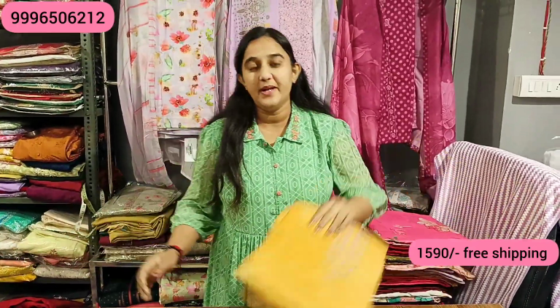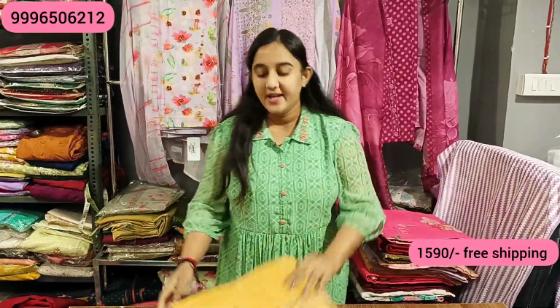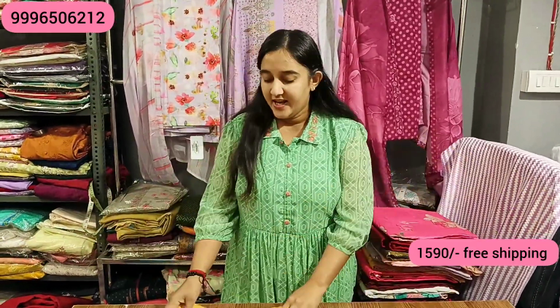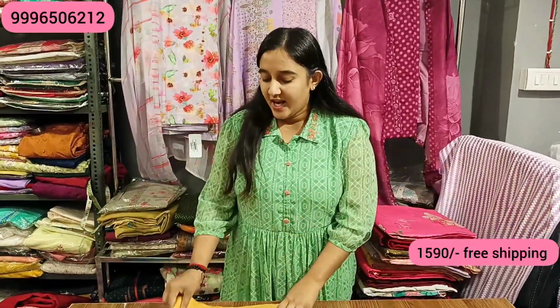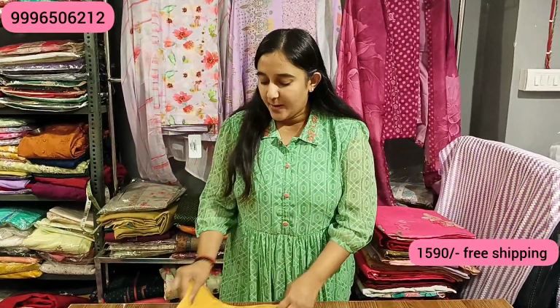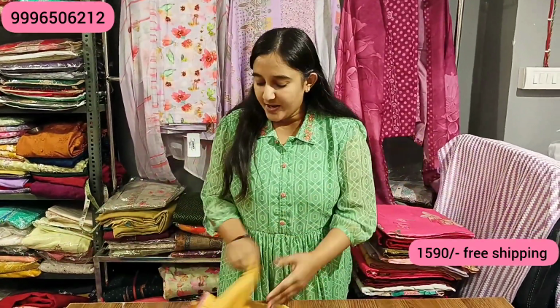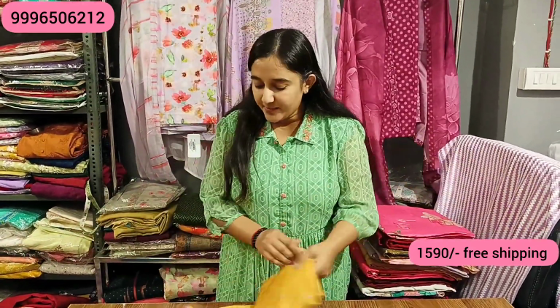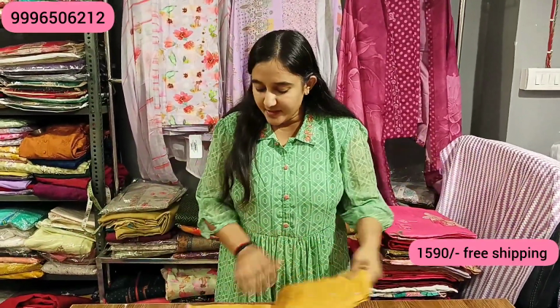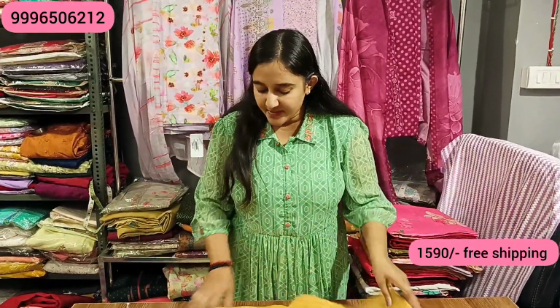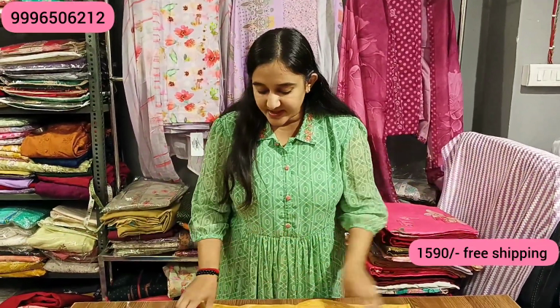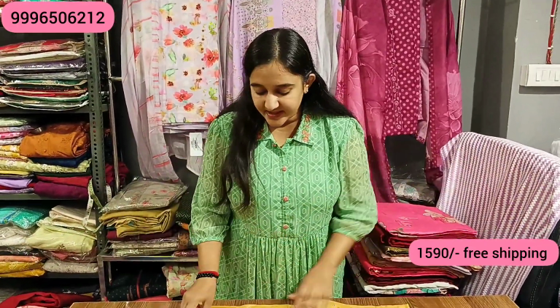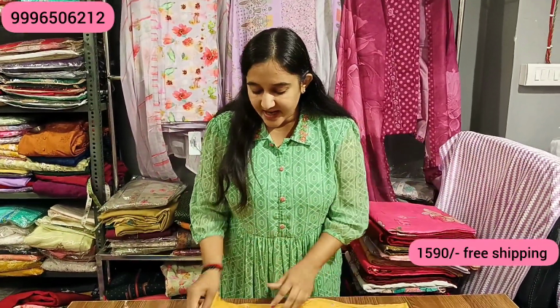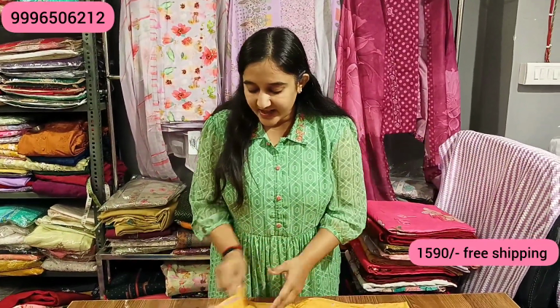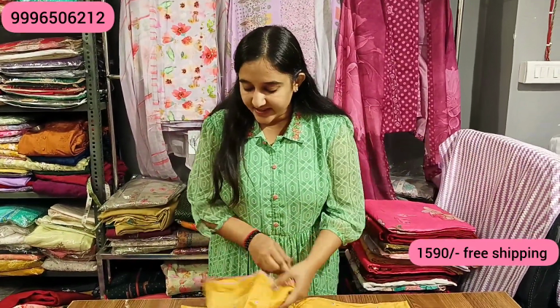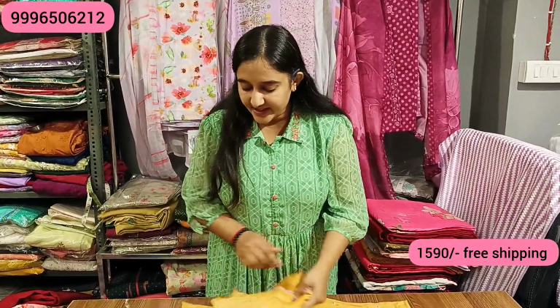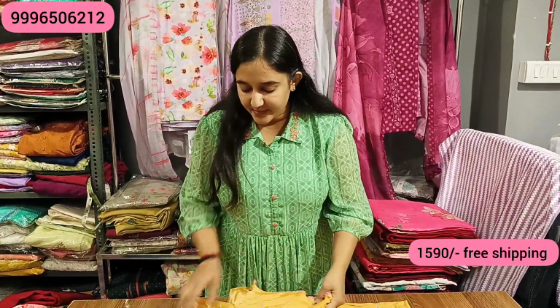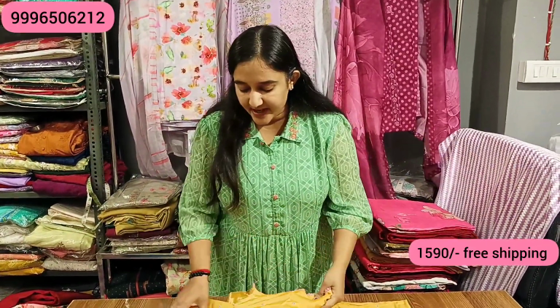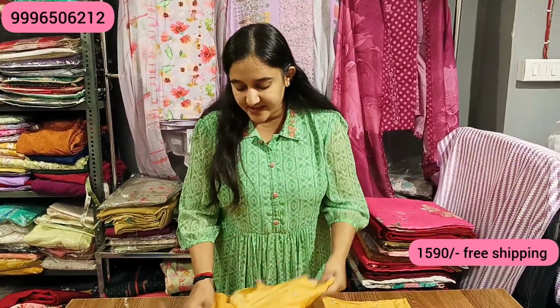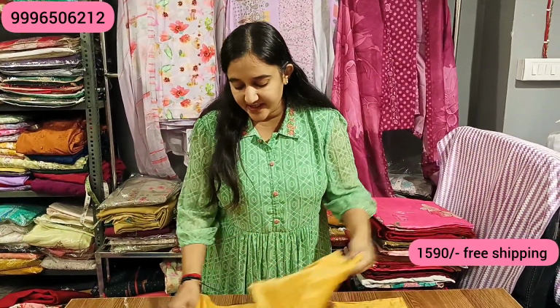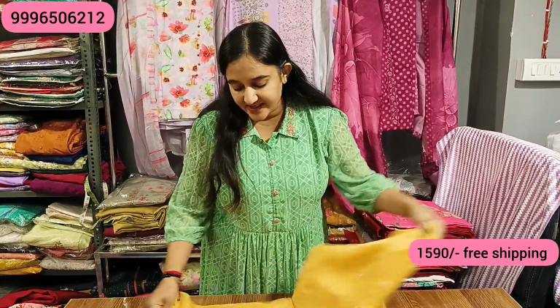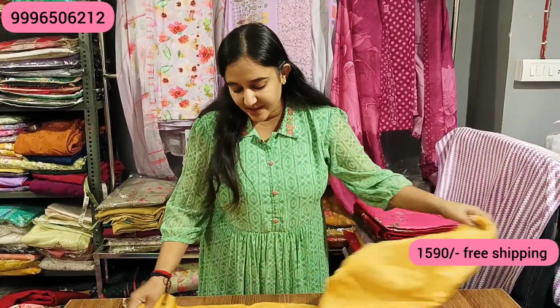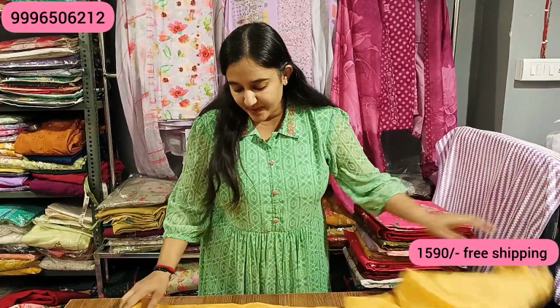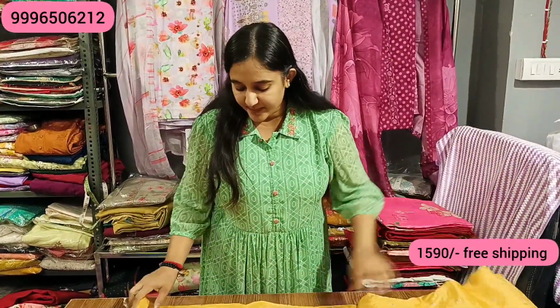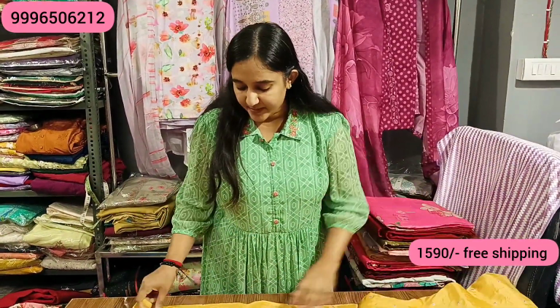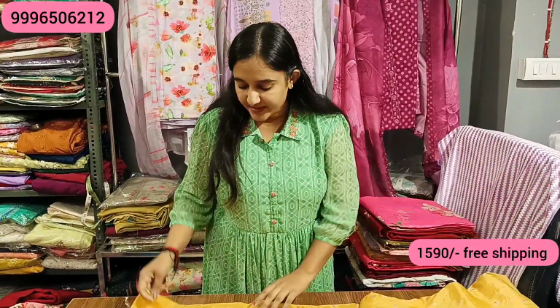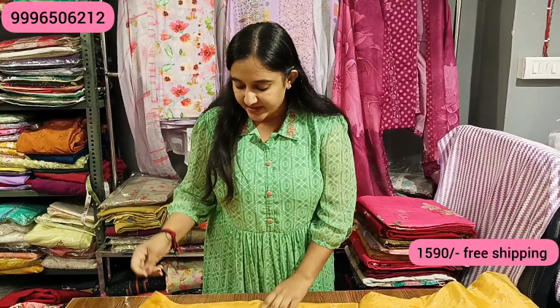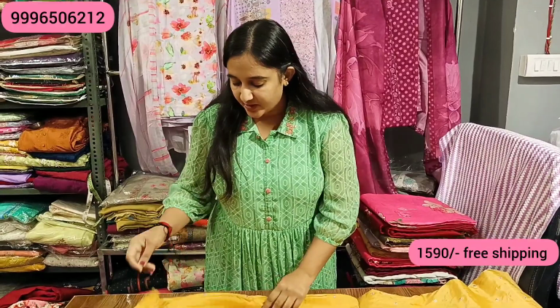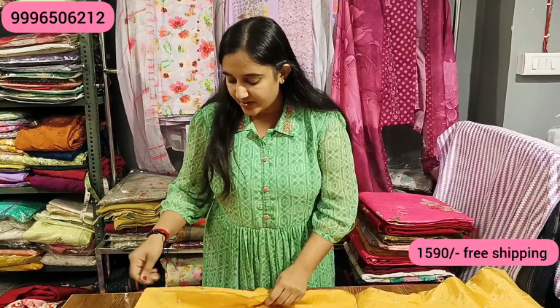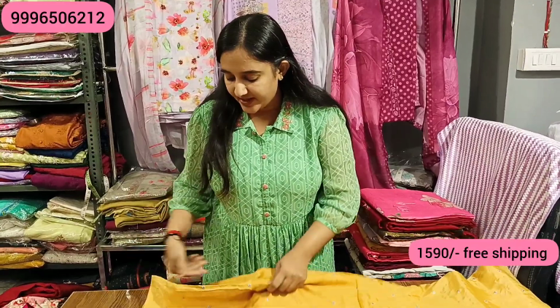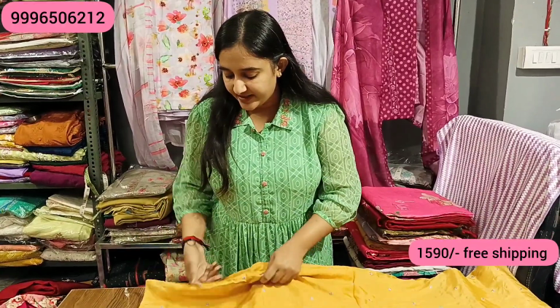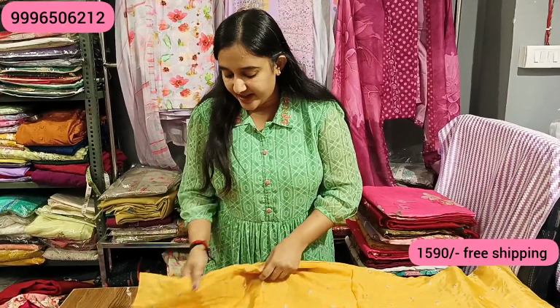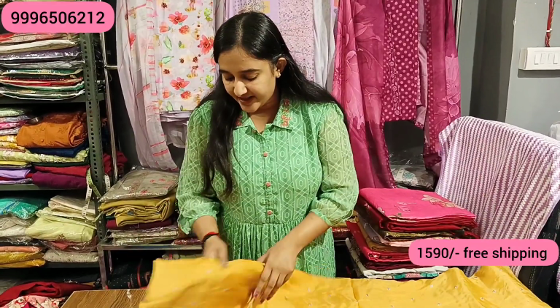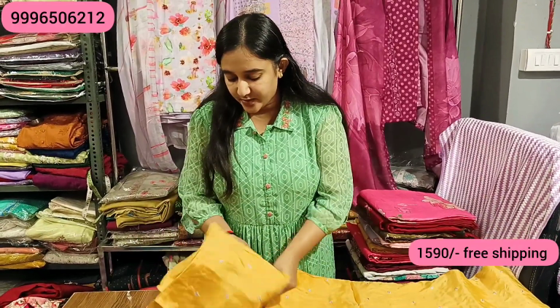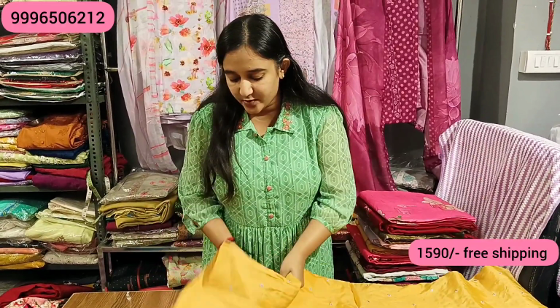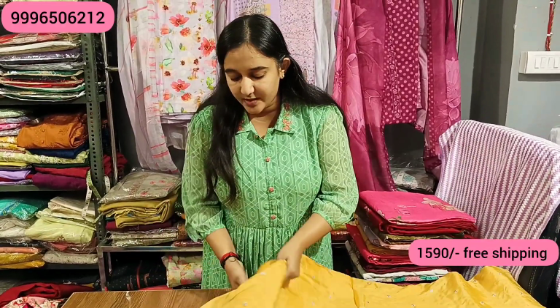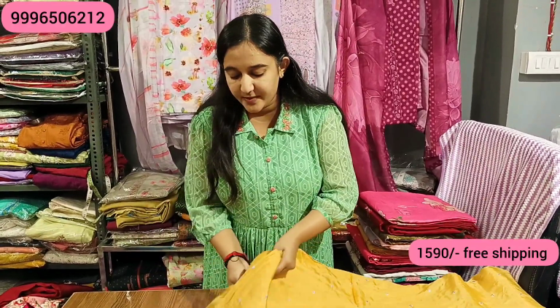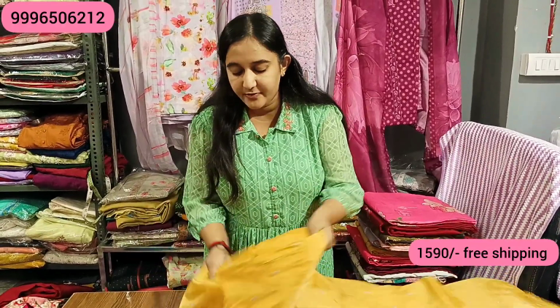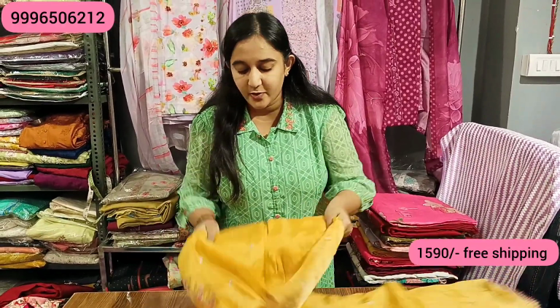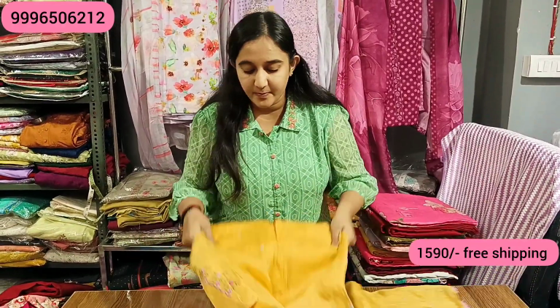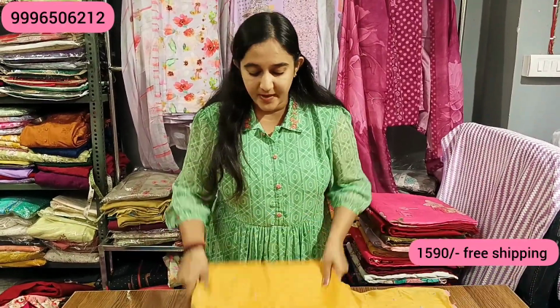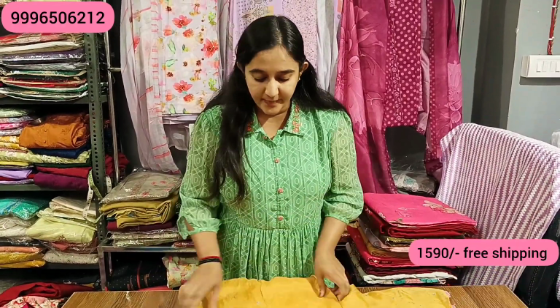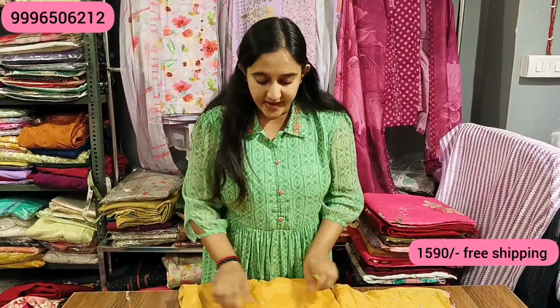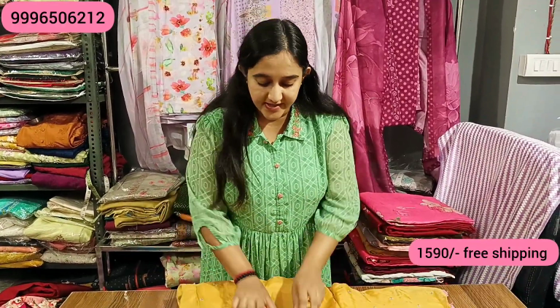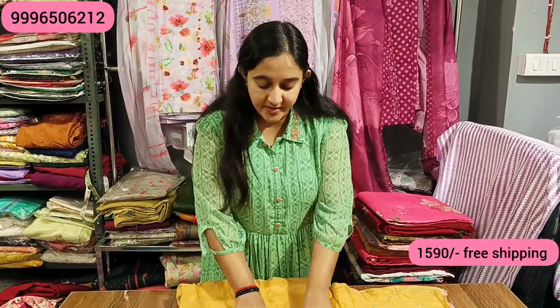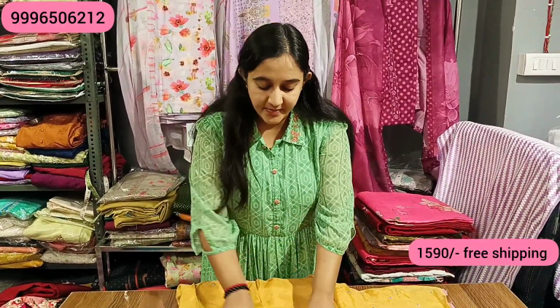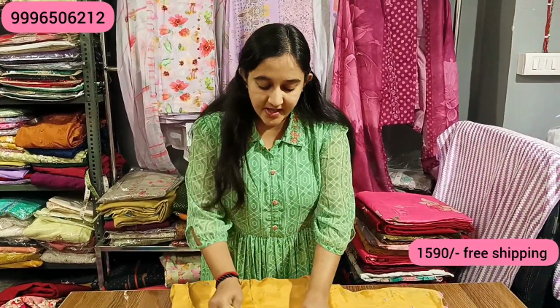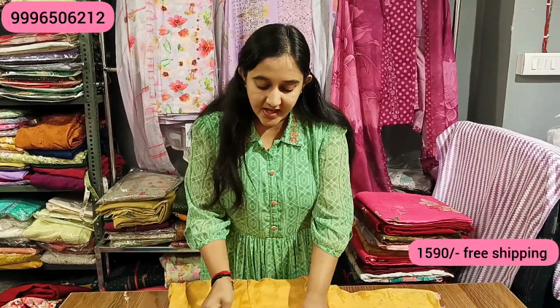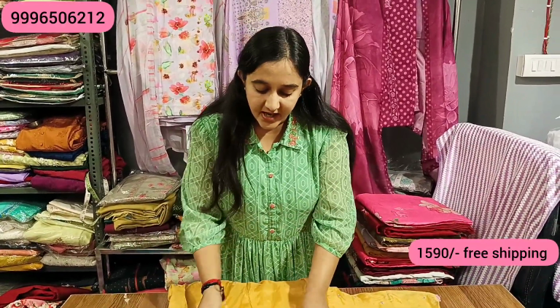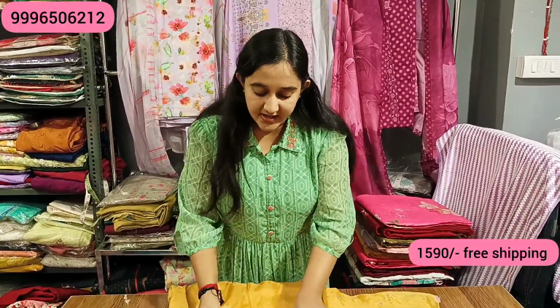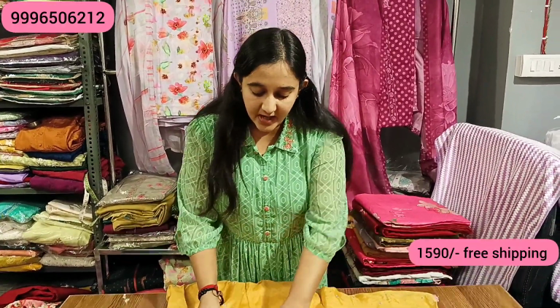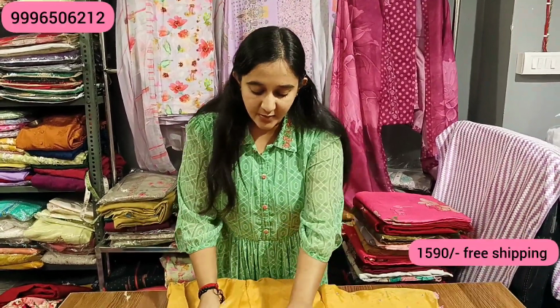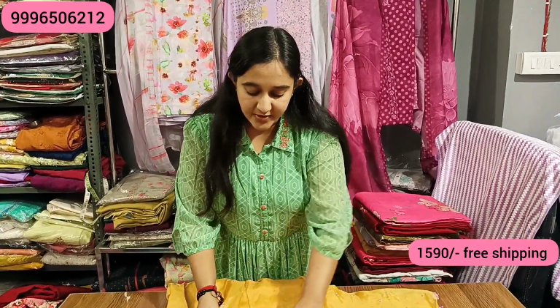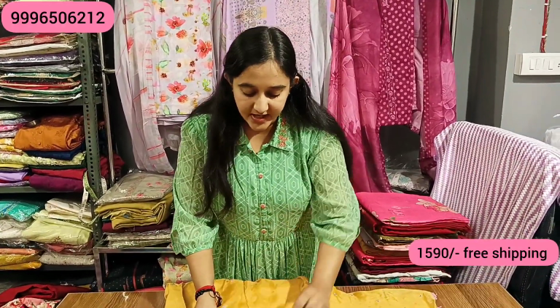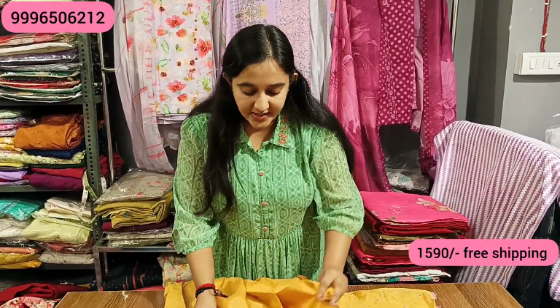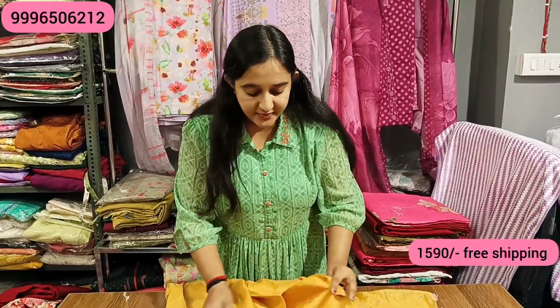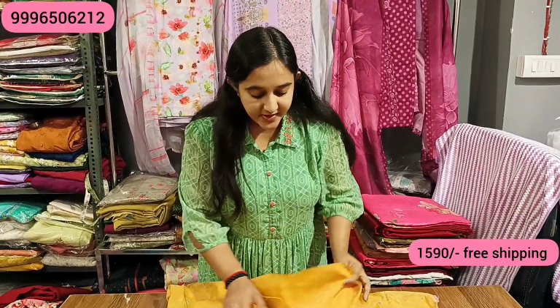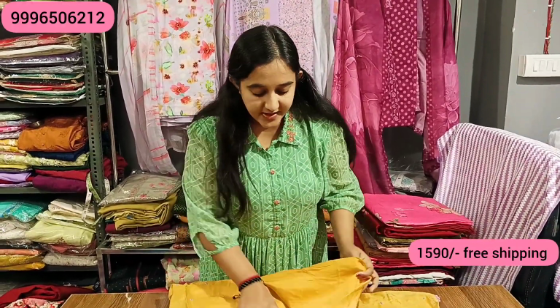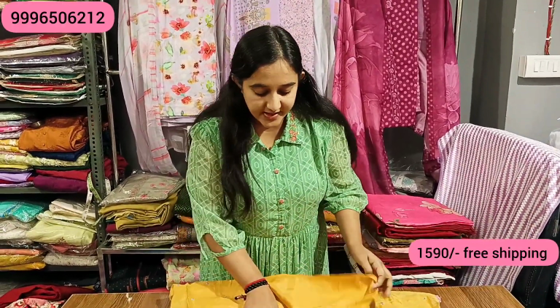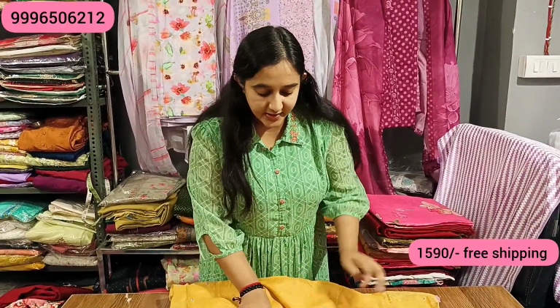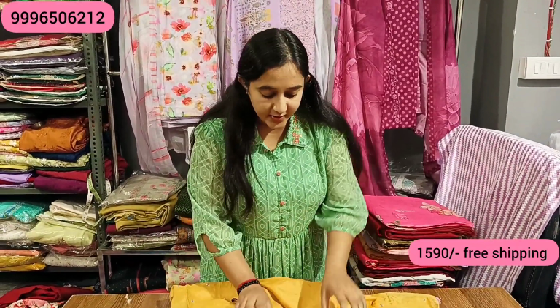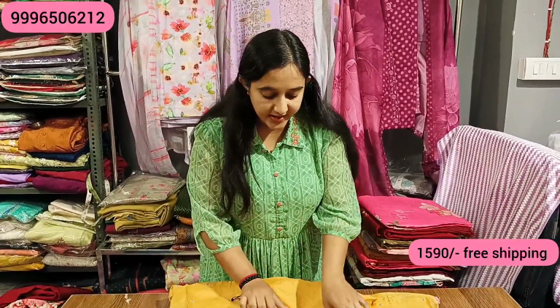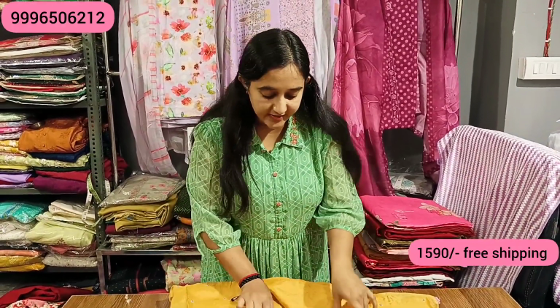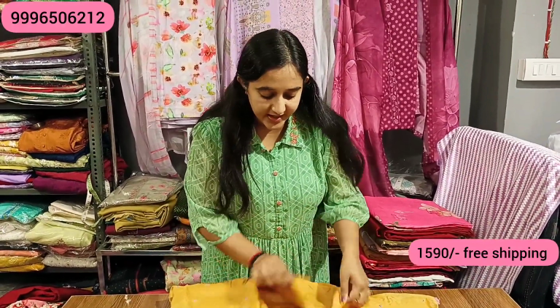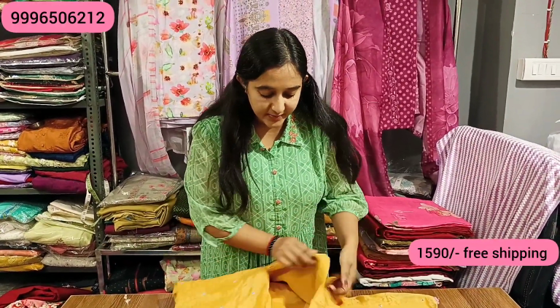We will send our article. Payment method is online — Google Pay, Paytm, account transfer. COD is not available.